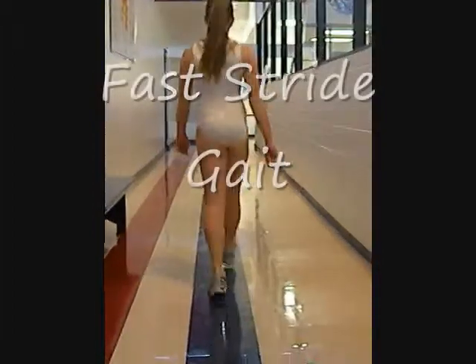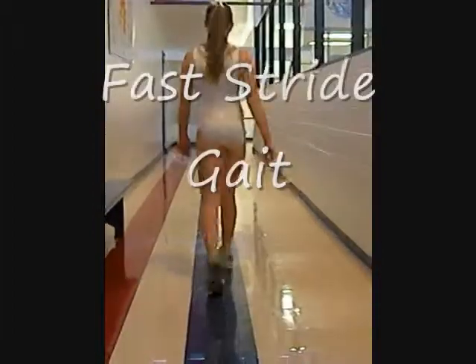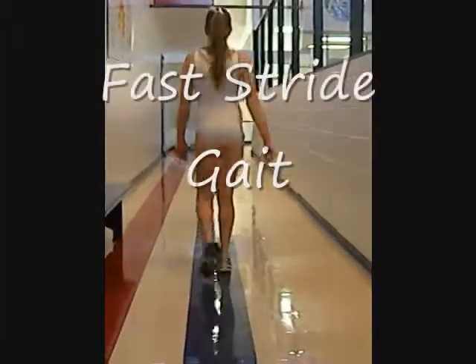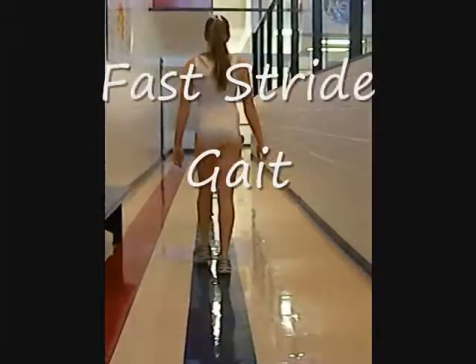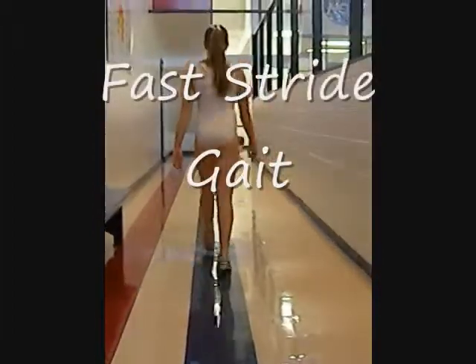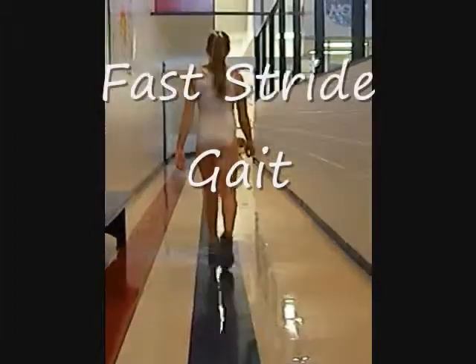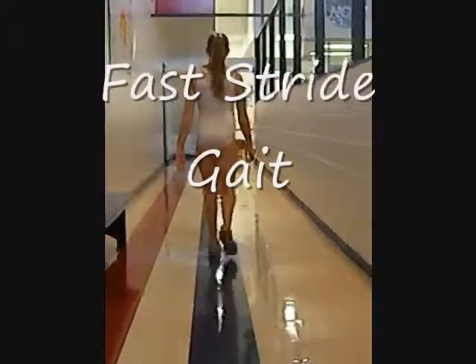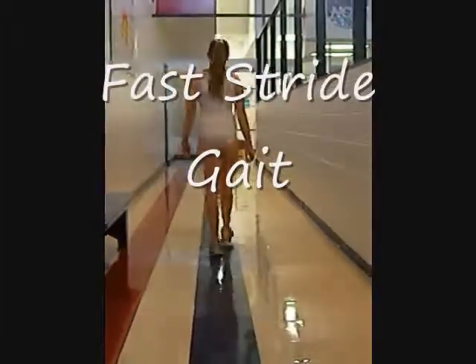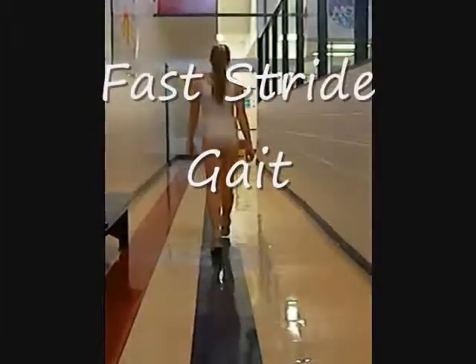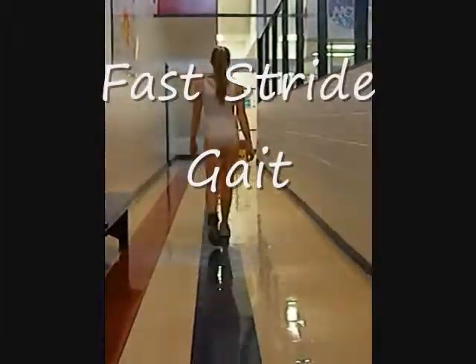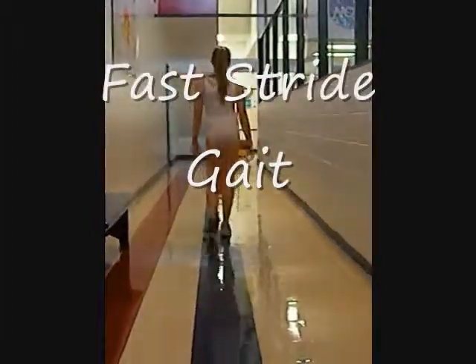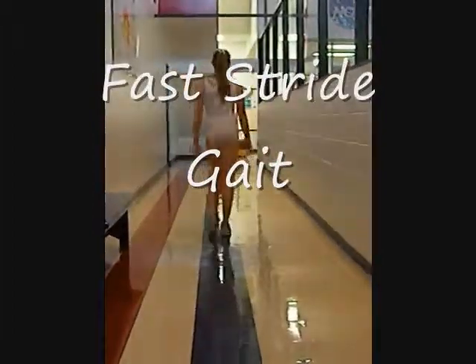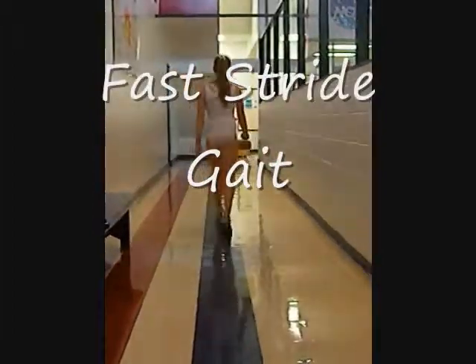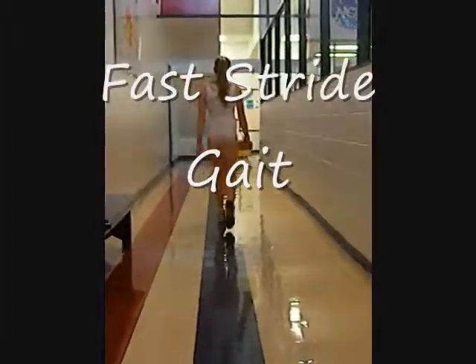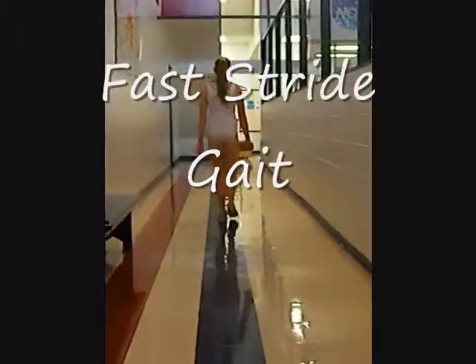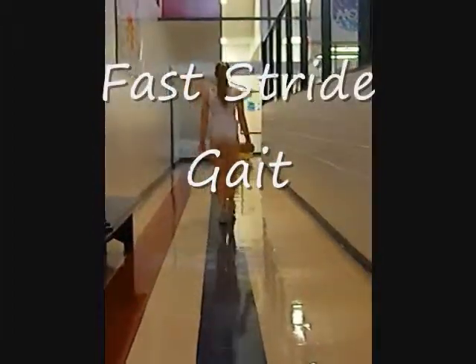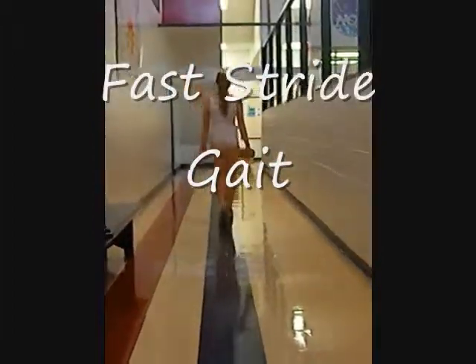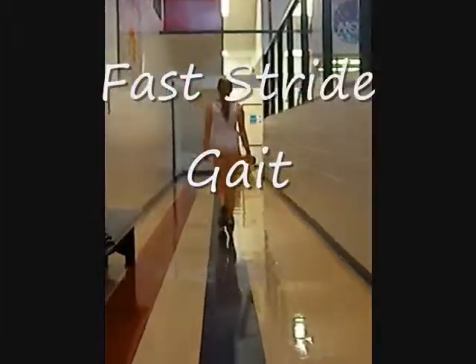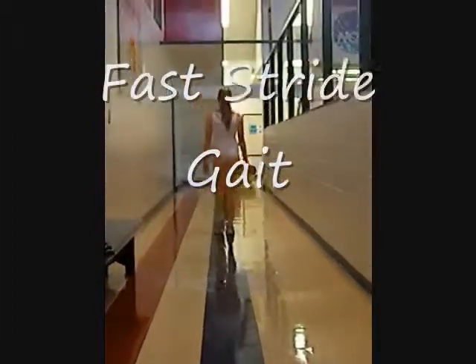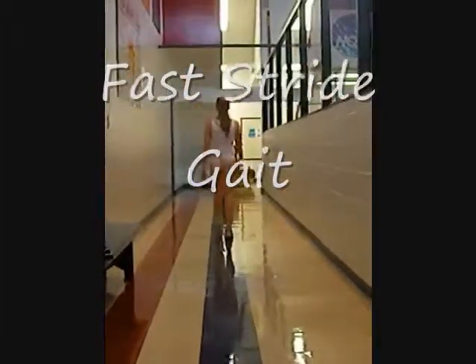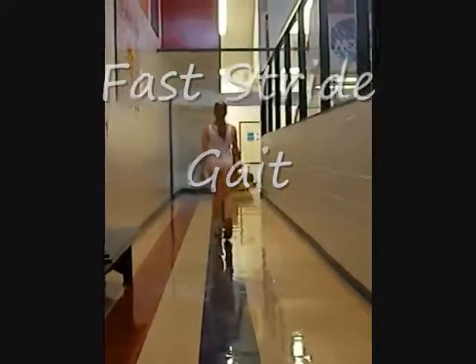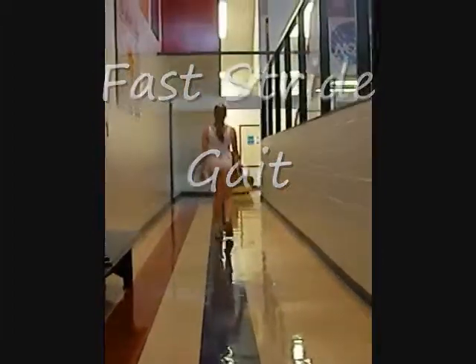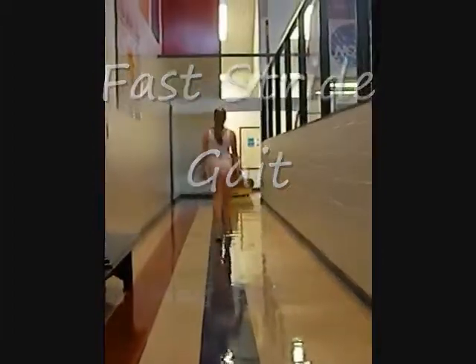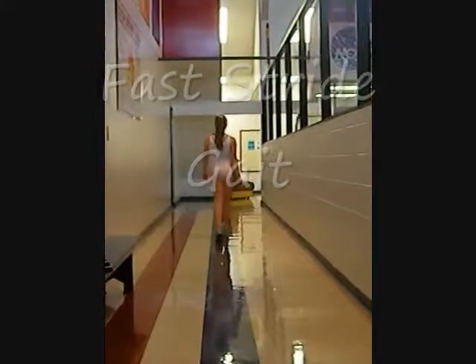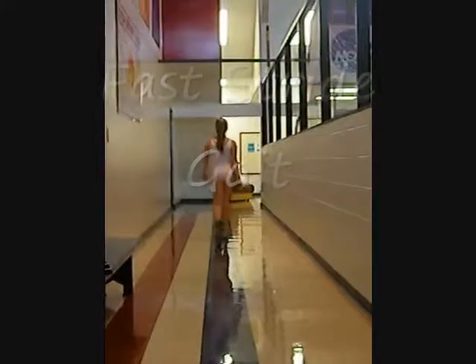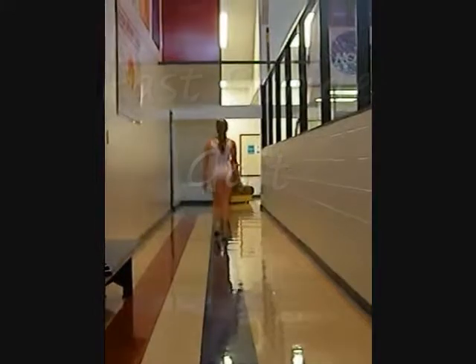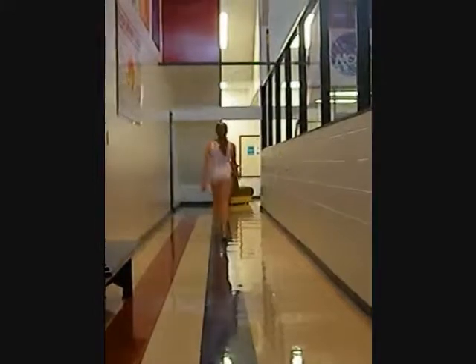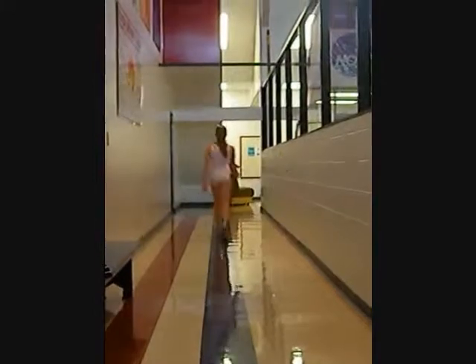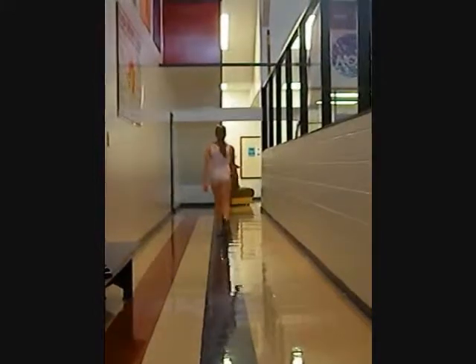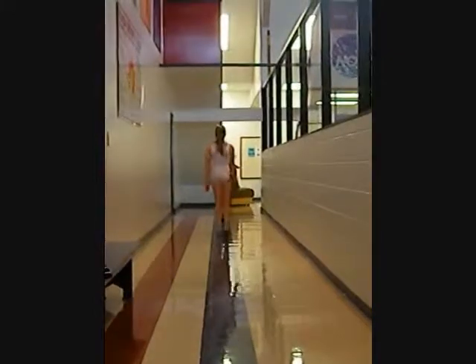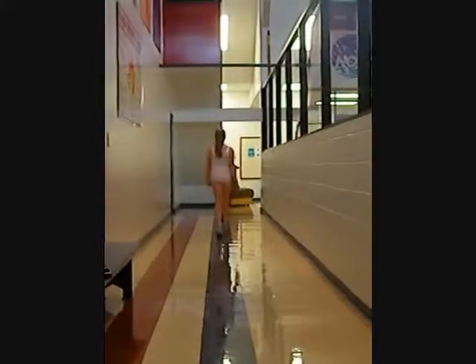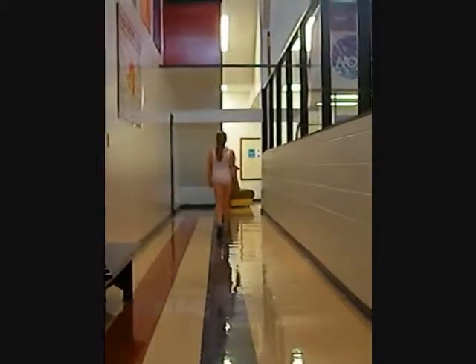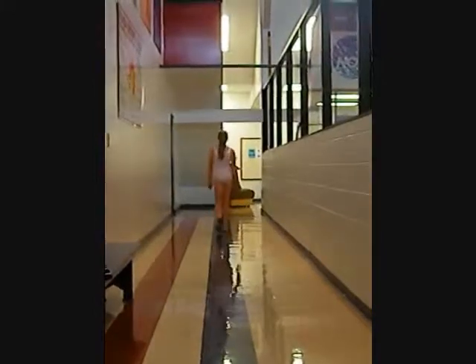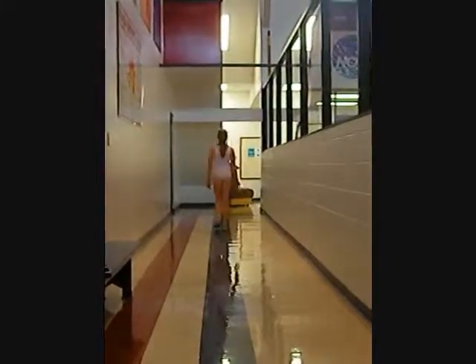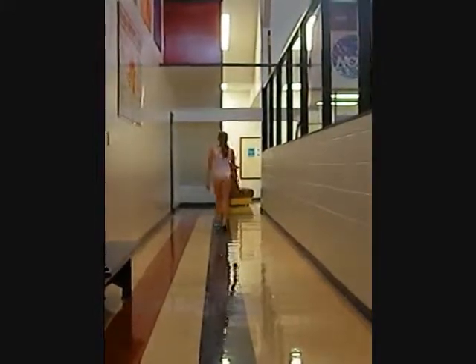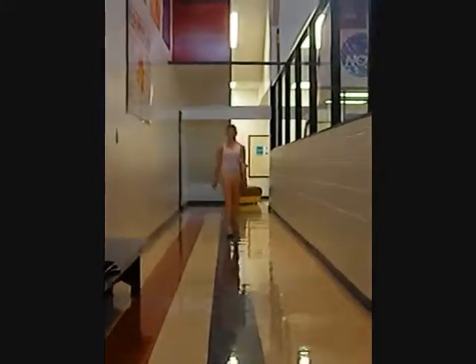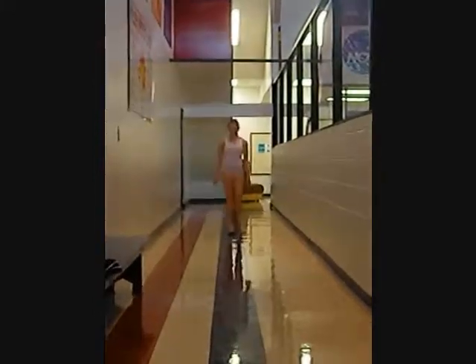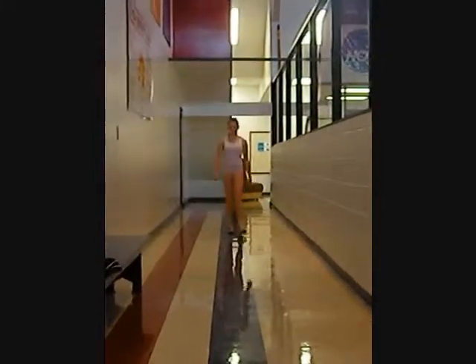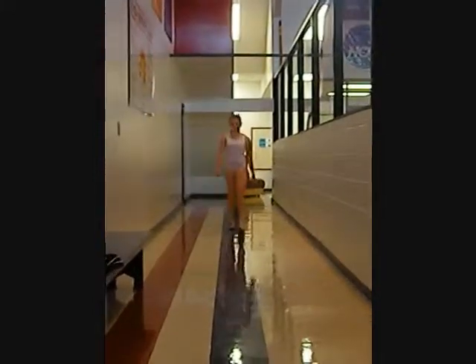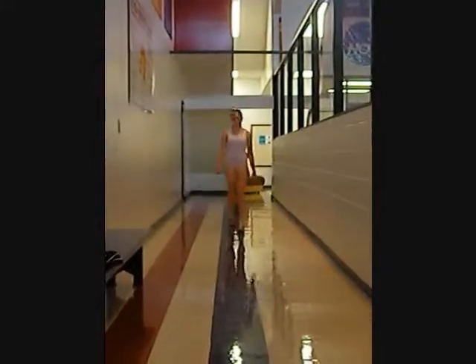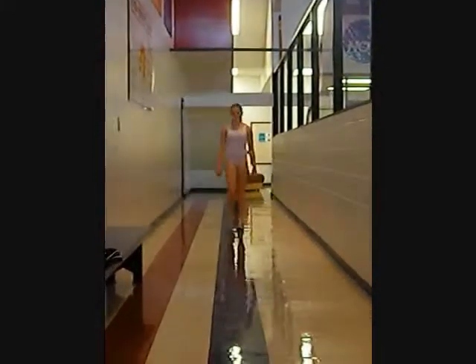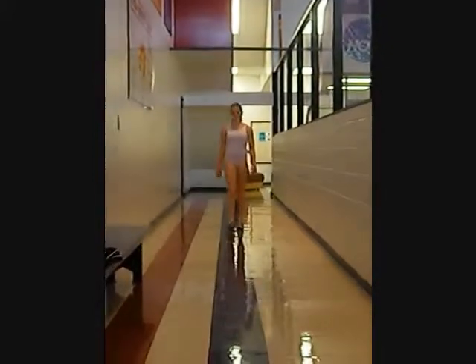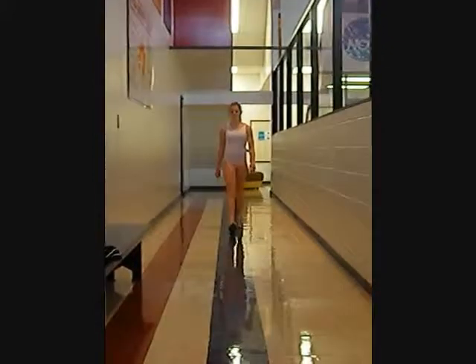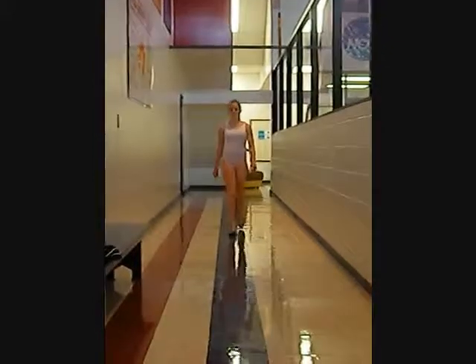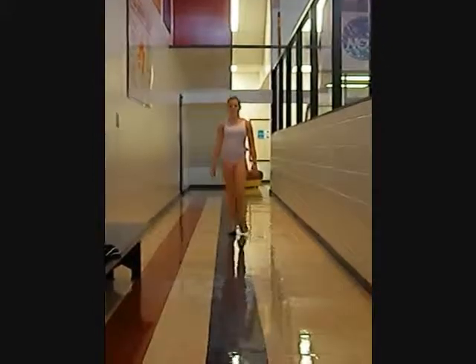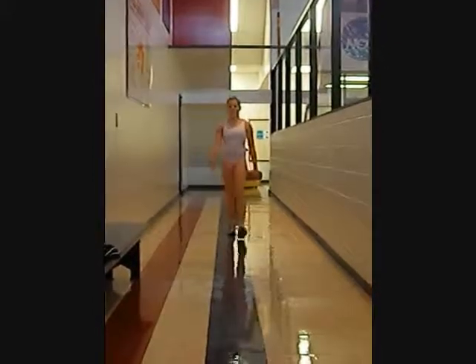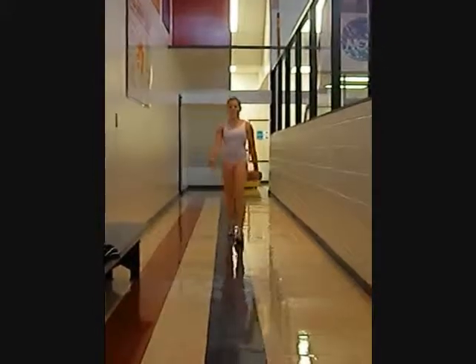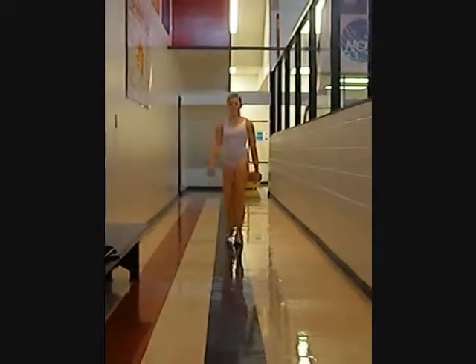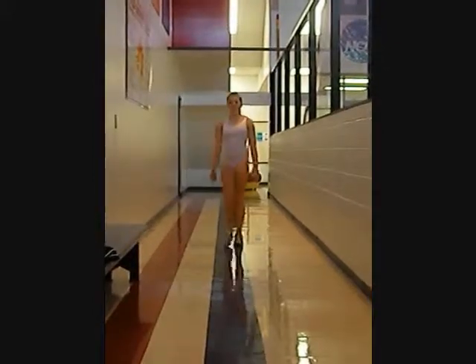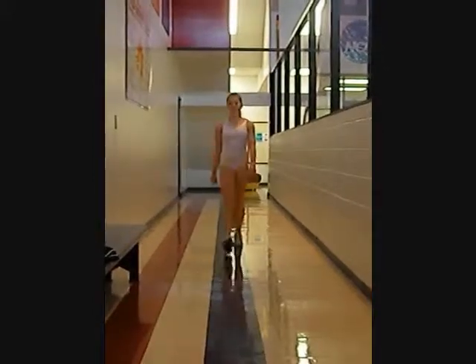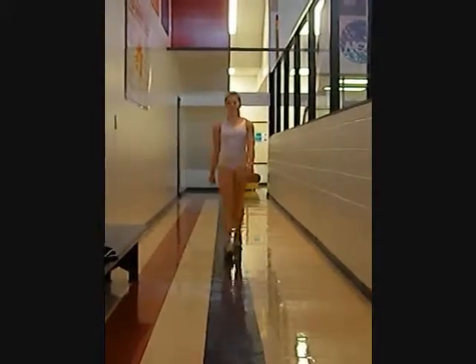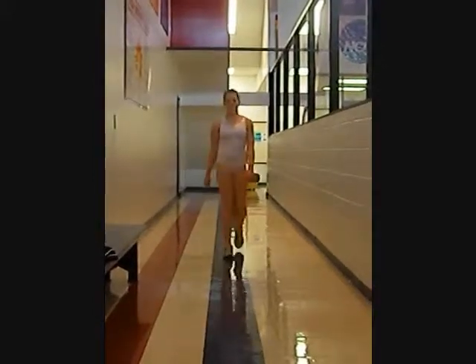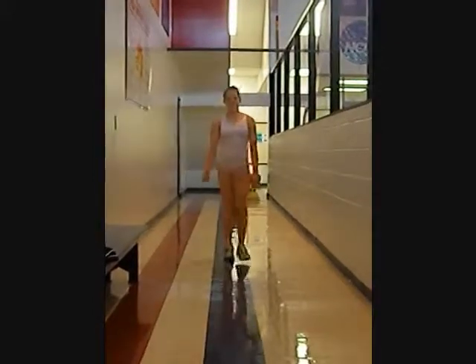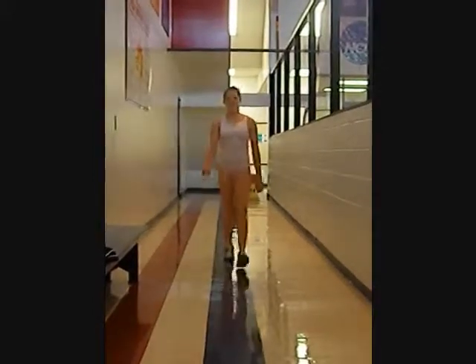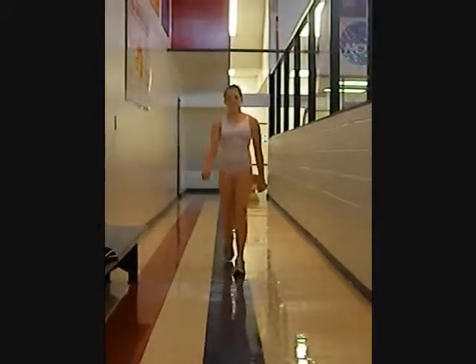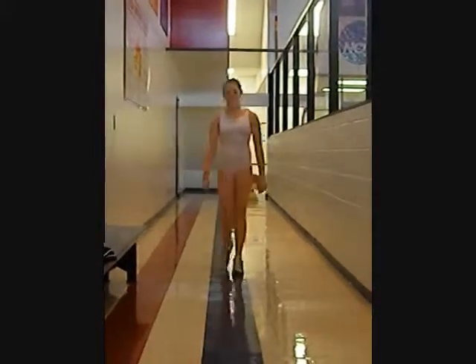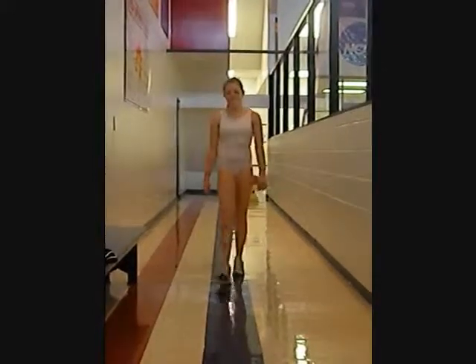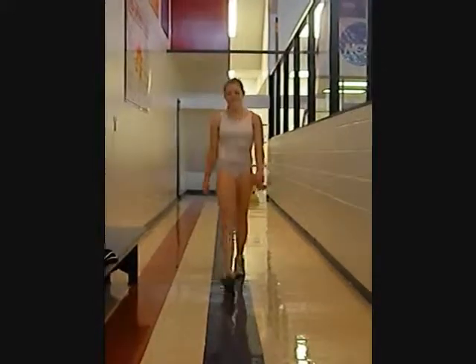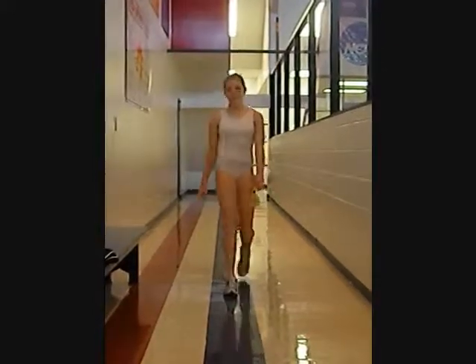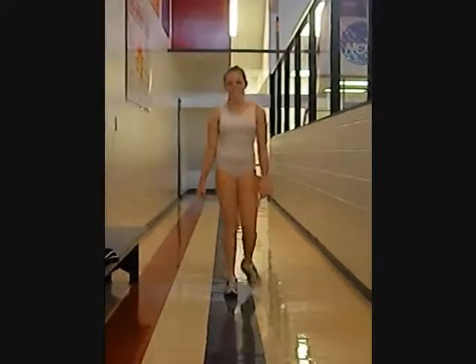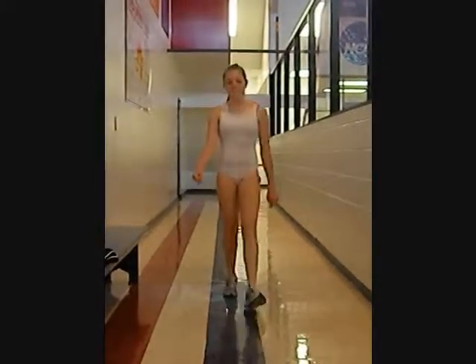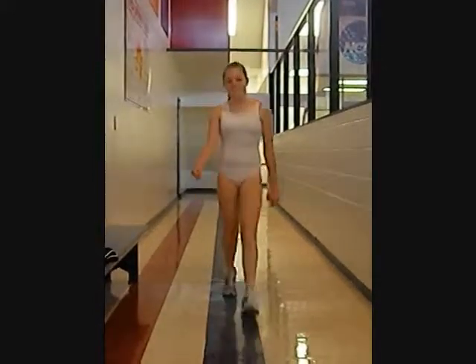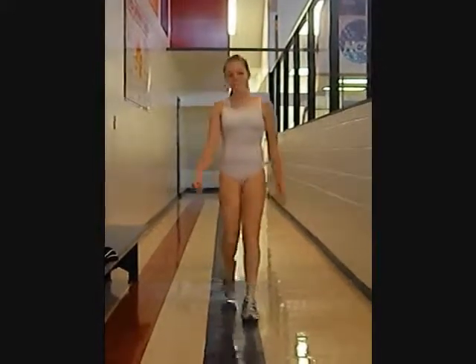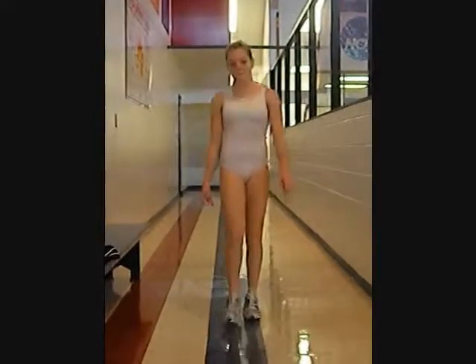During her fast stride gait, her knees don't seem to be collapsing quite as much, and she is not as anteverted as before.